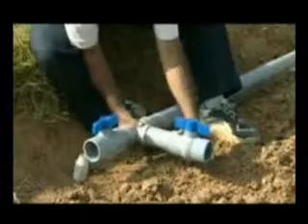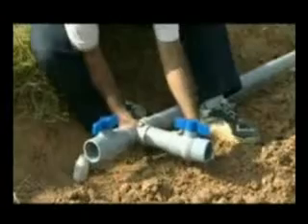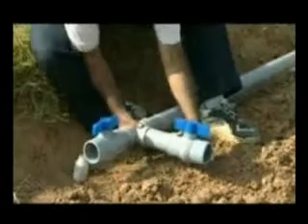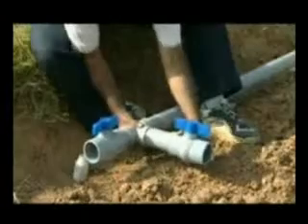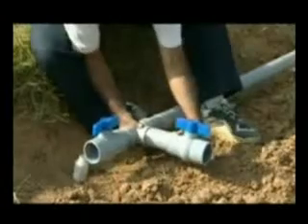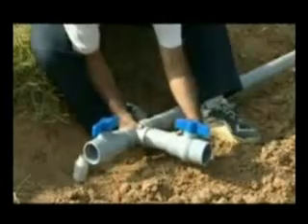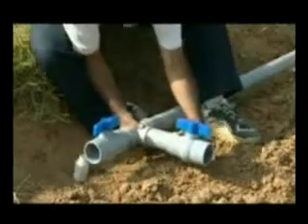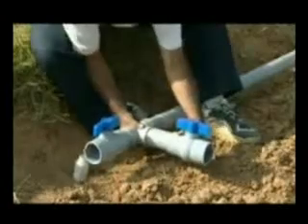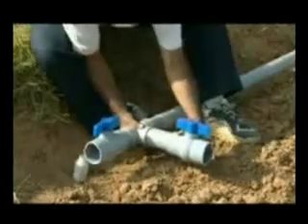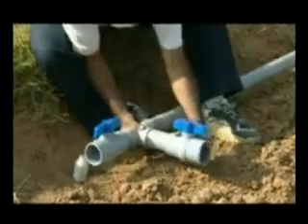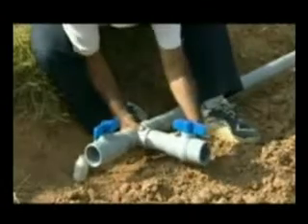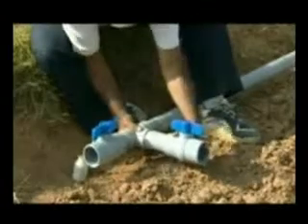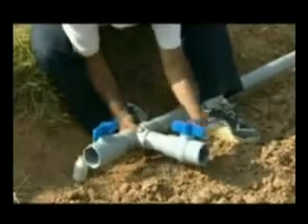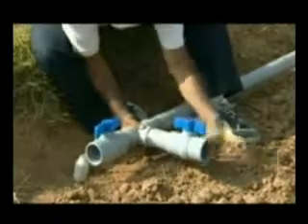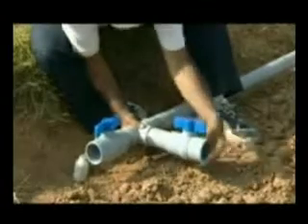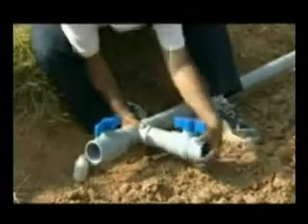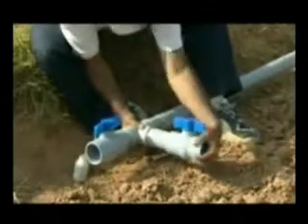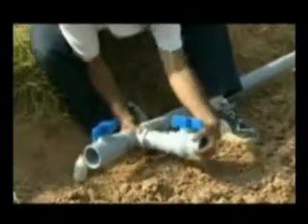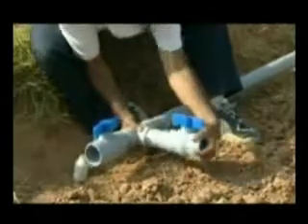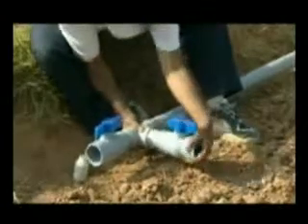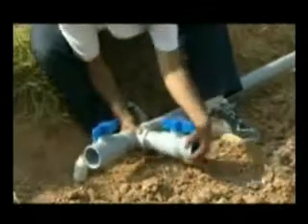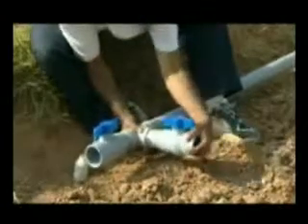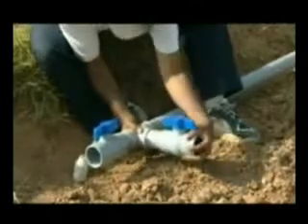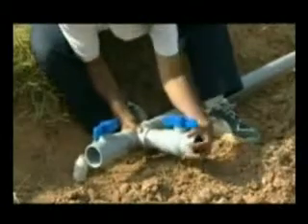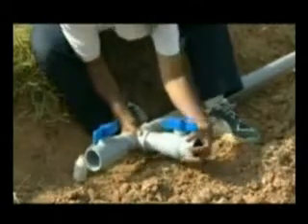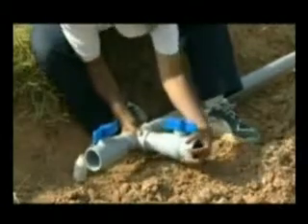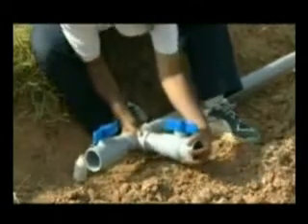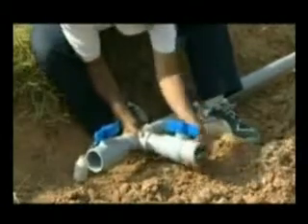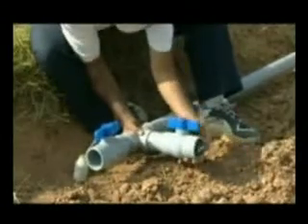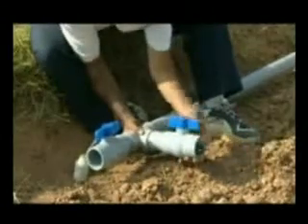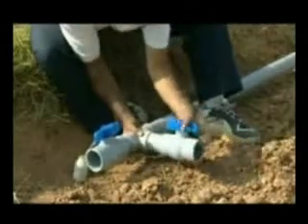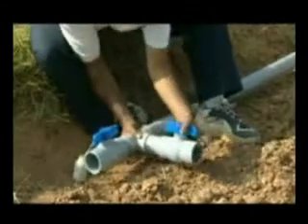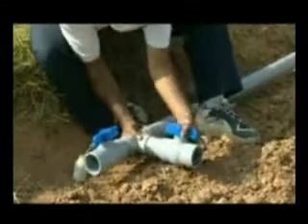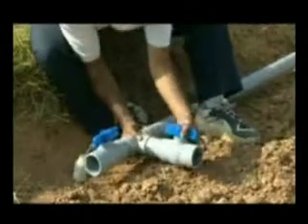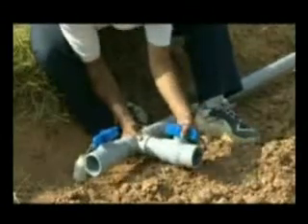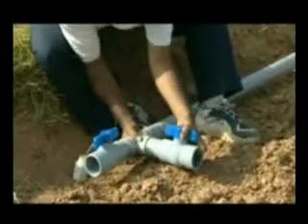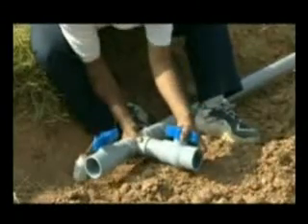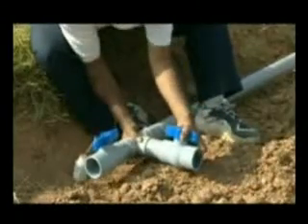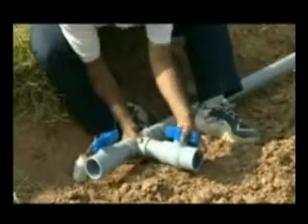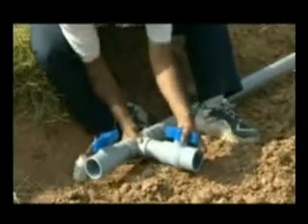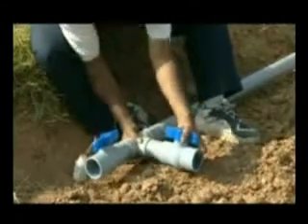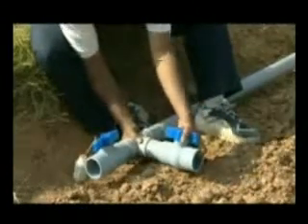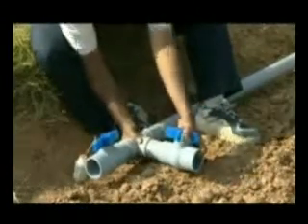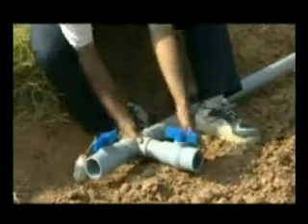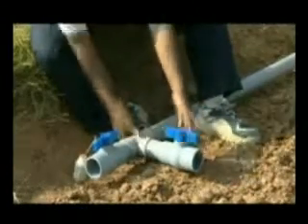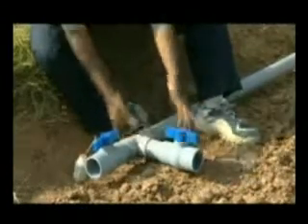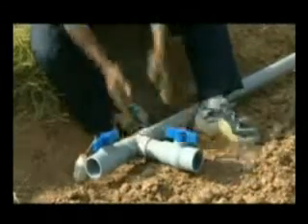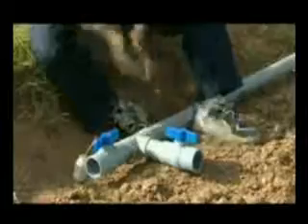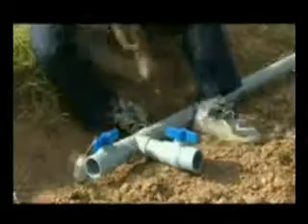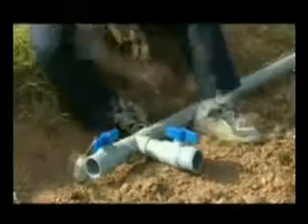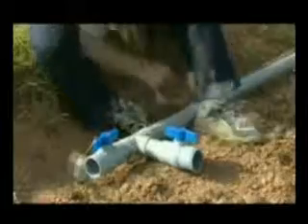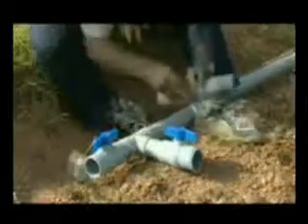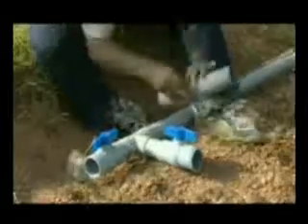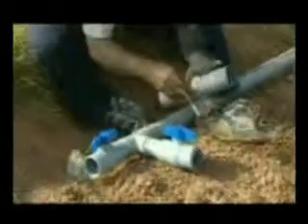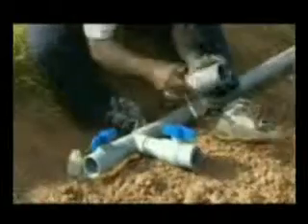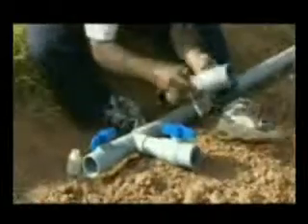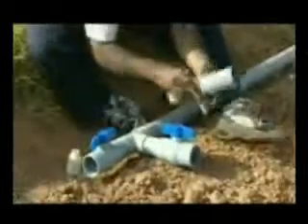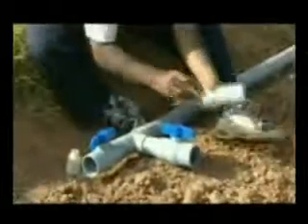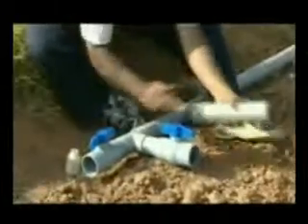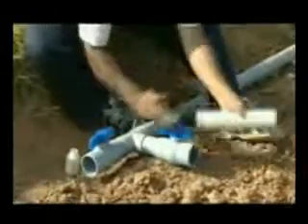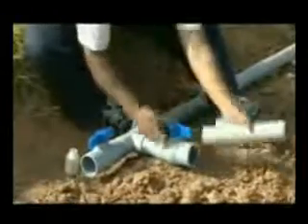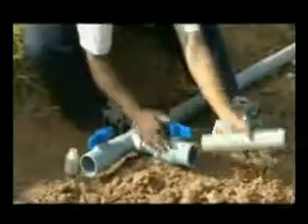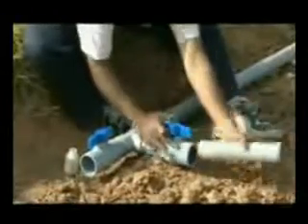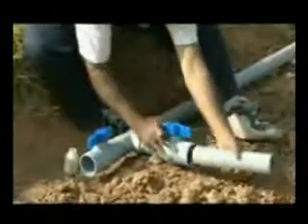This visual is of the pump-based system. In case of a water tank system, the mainline should be as short as possible.